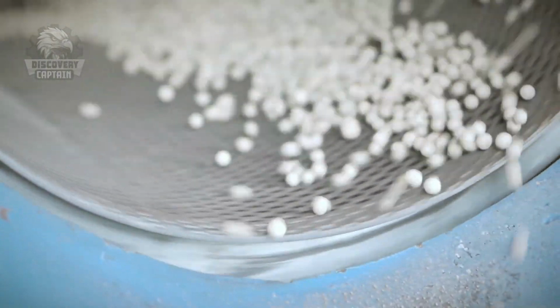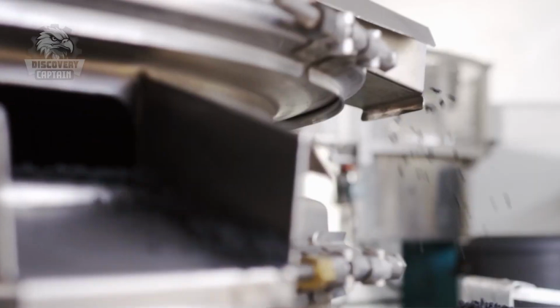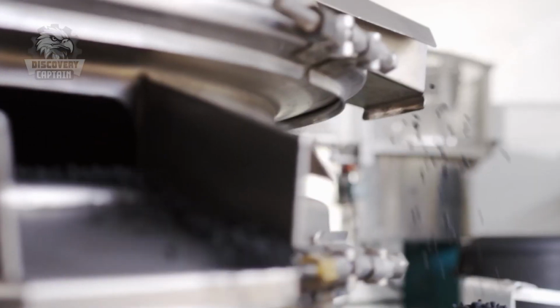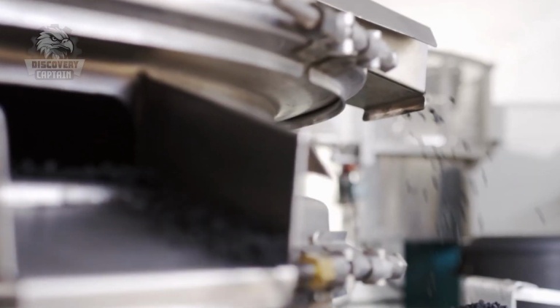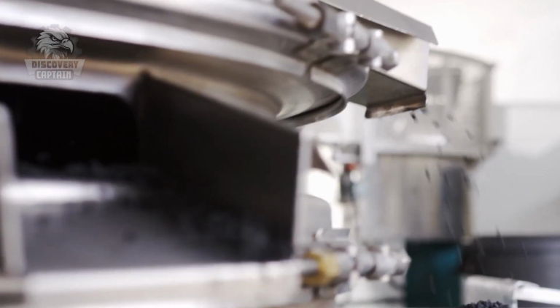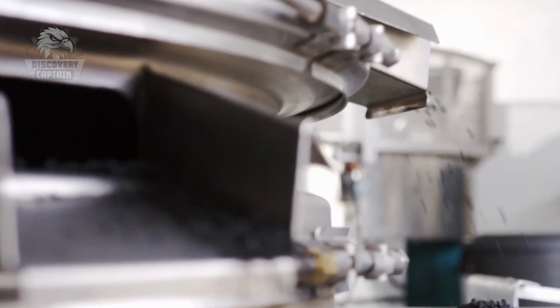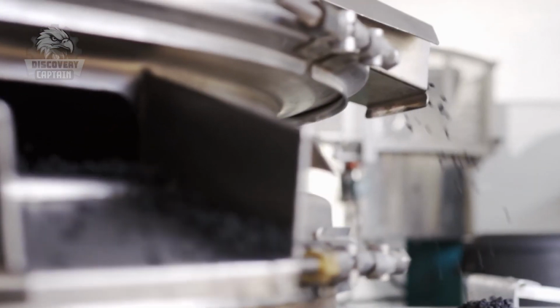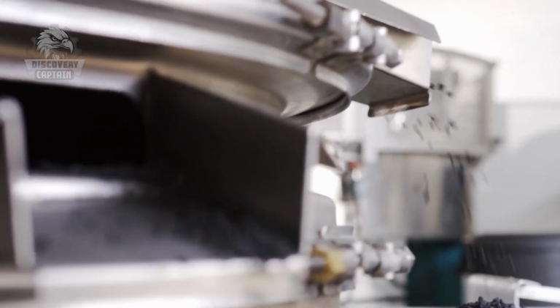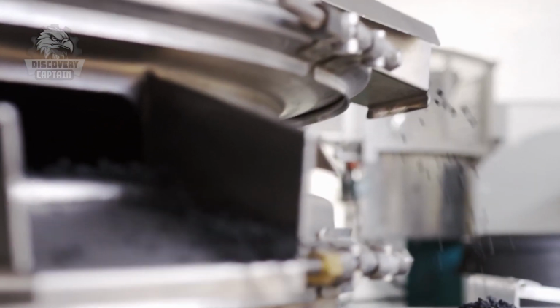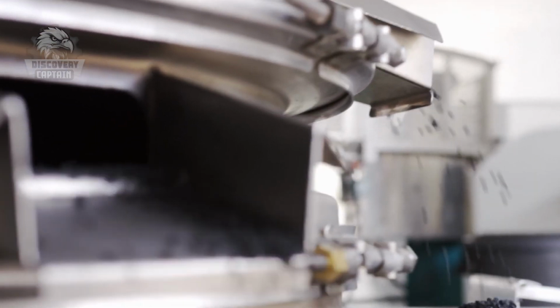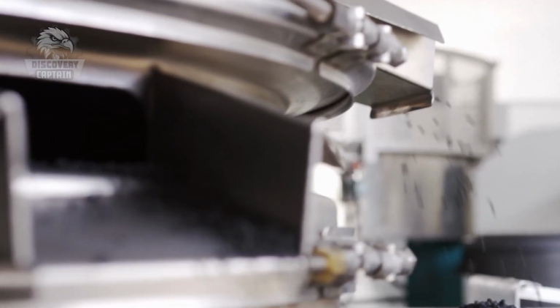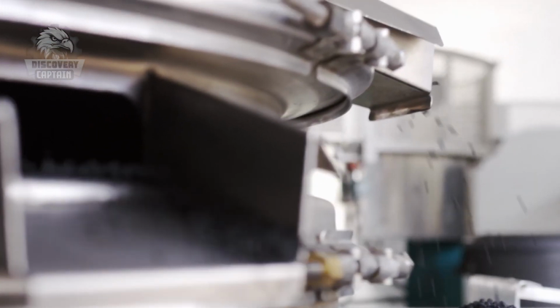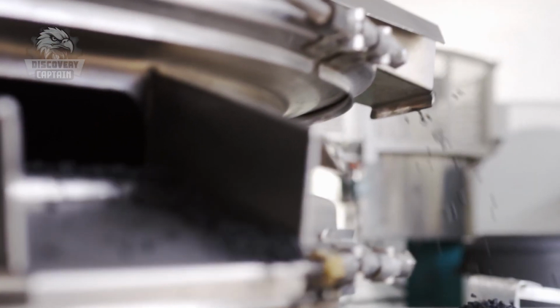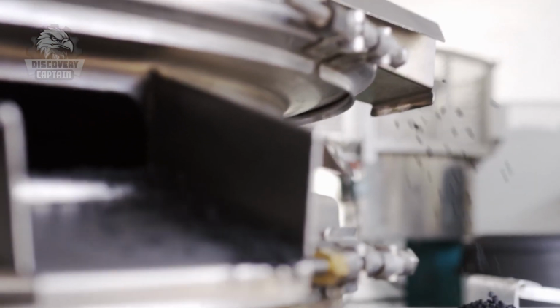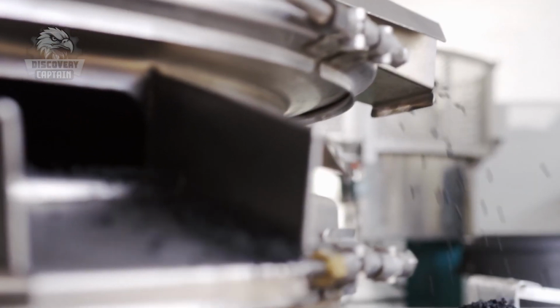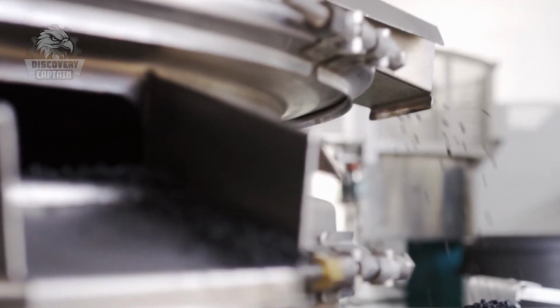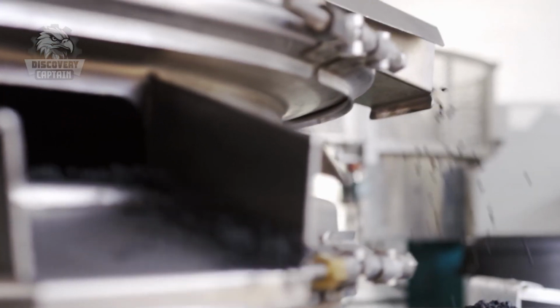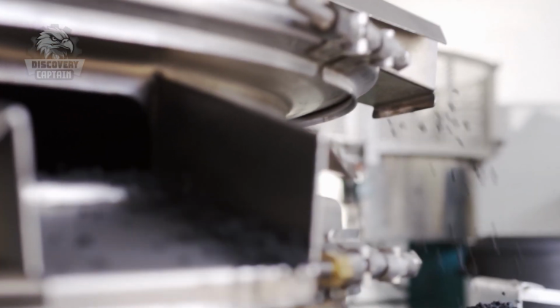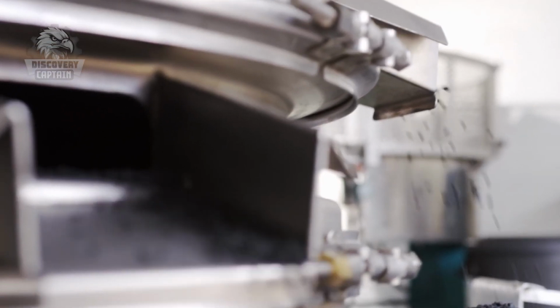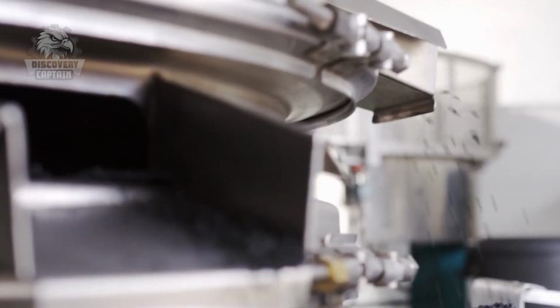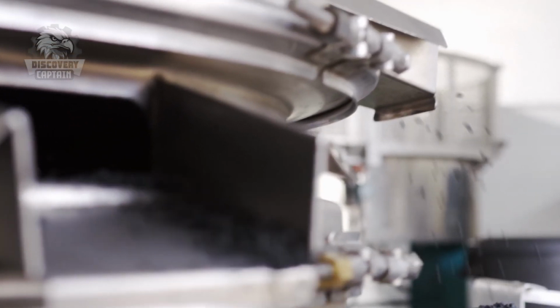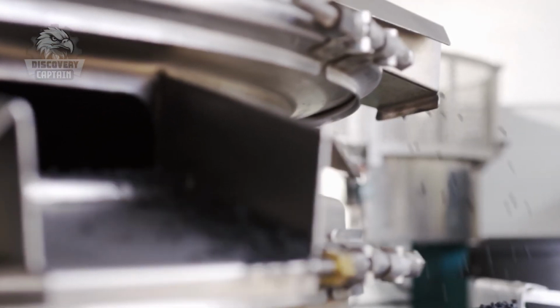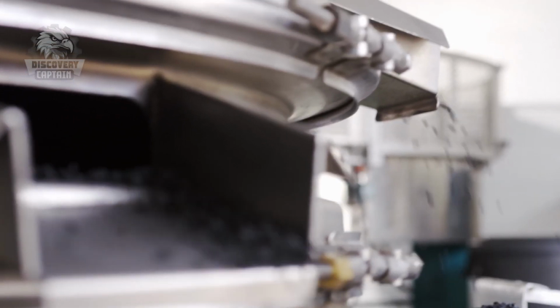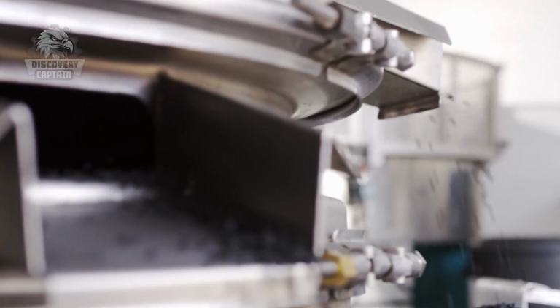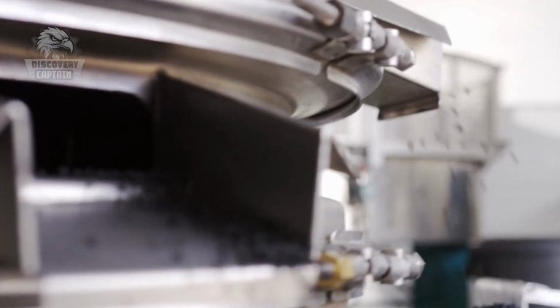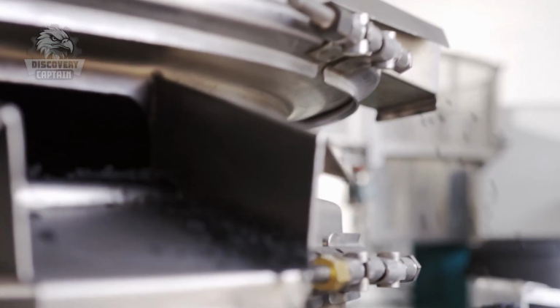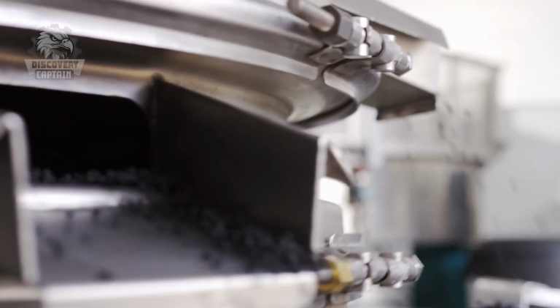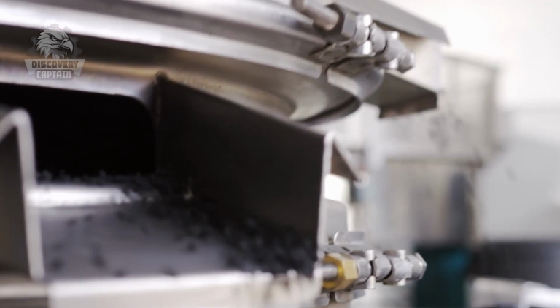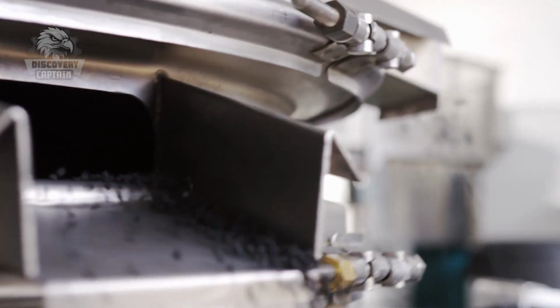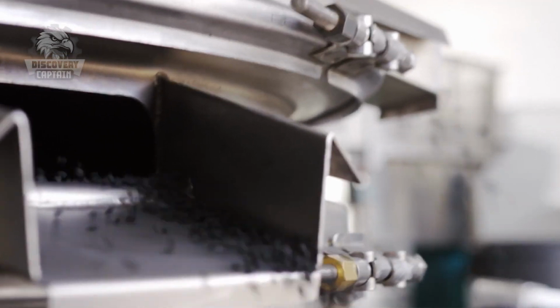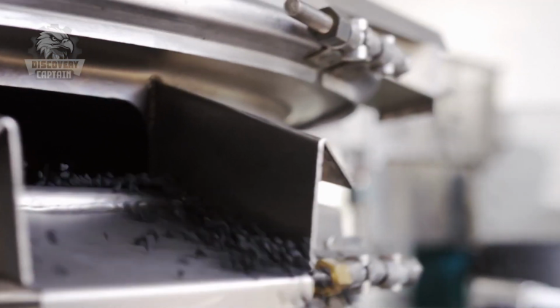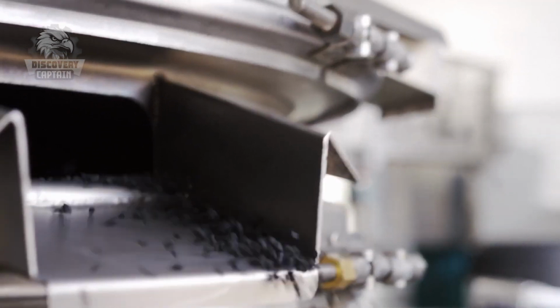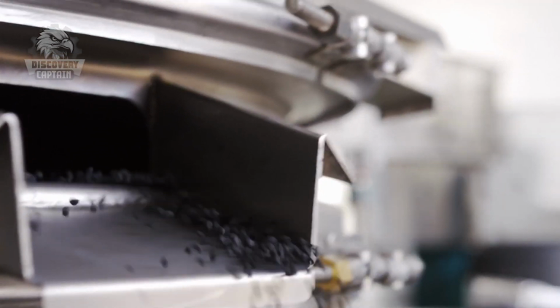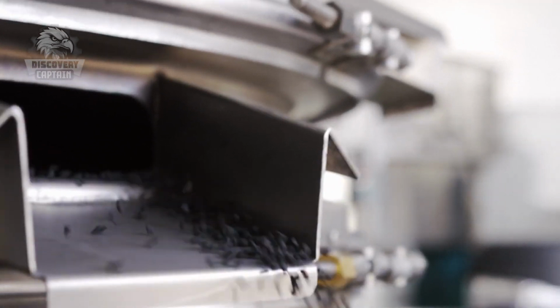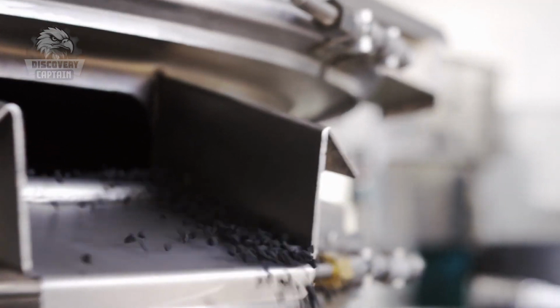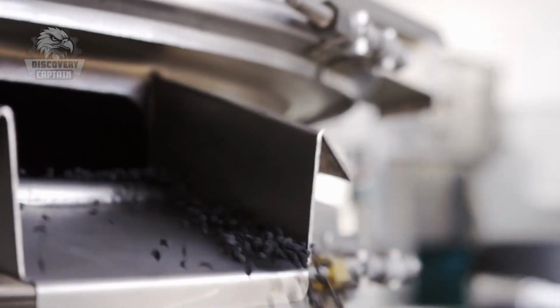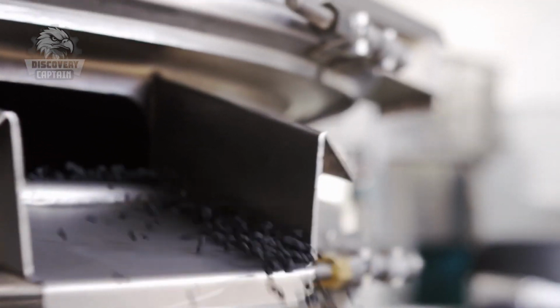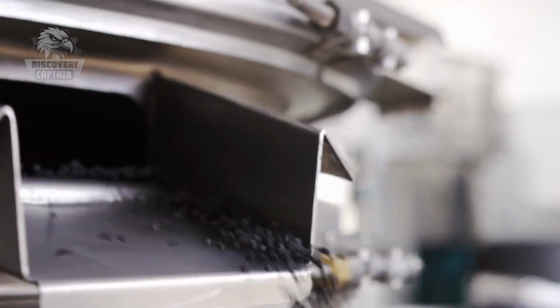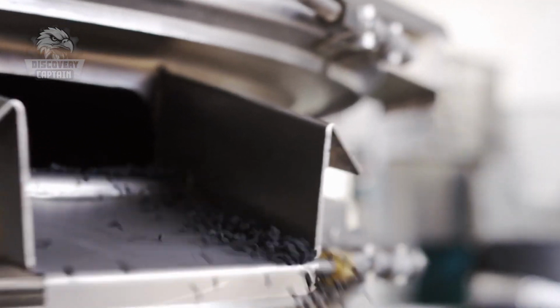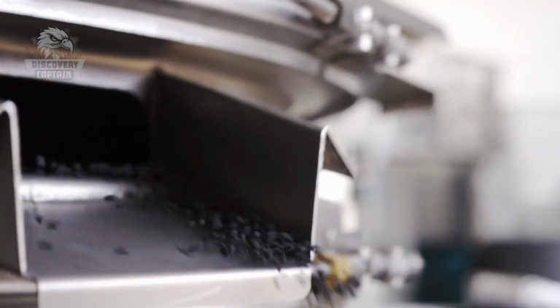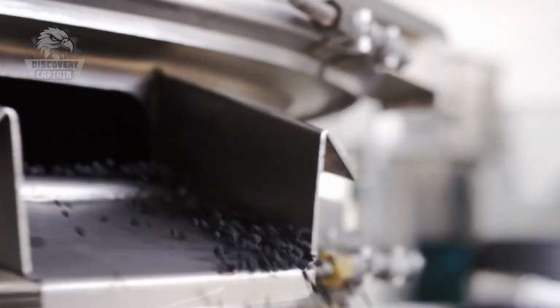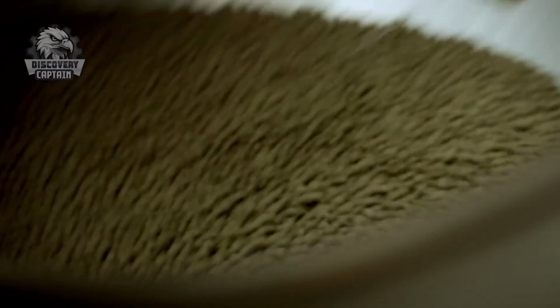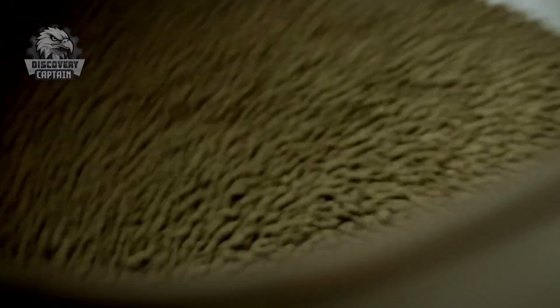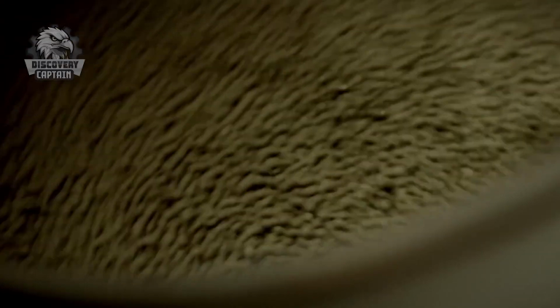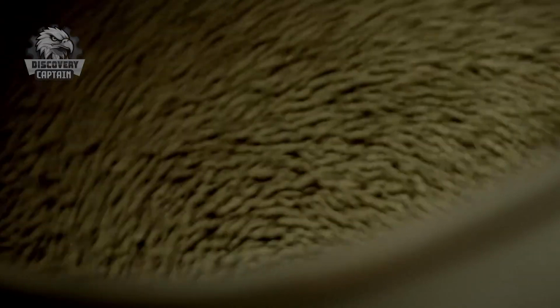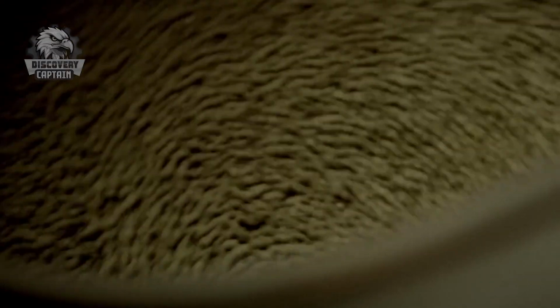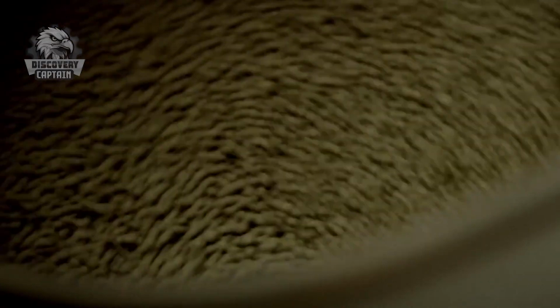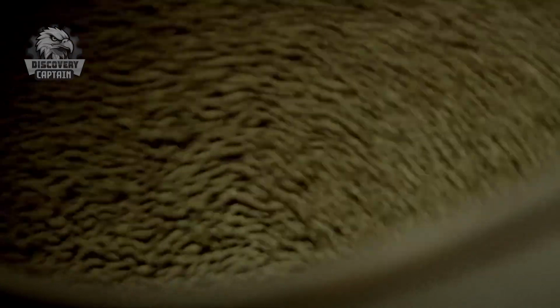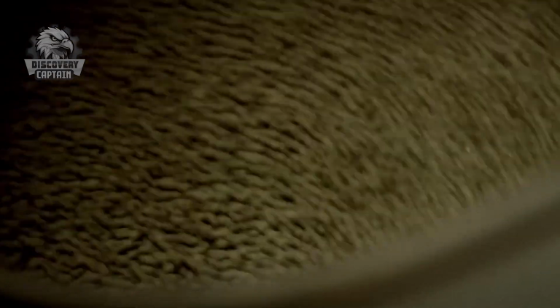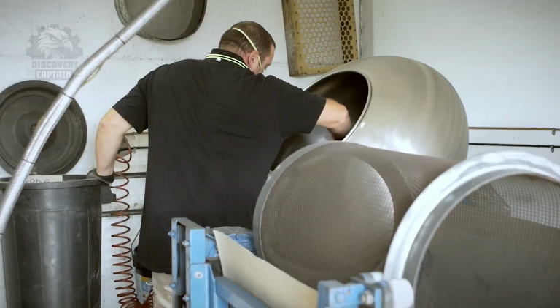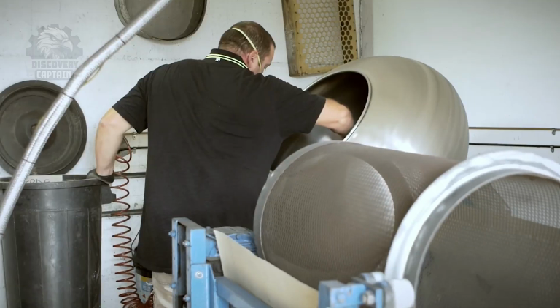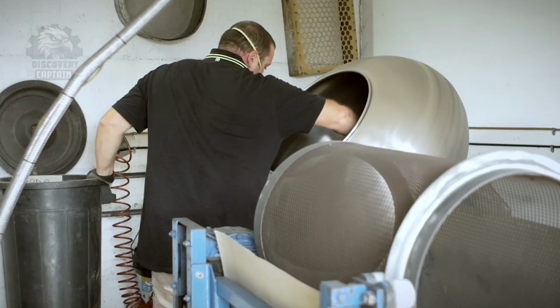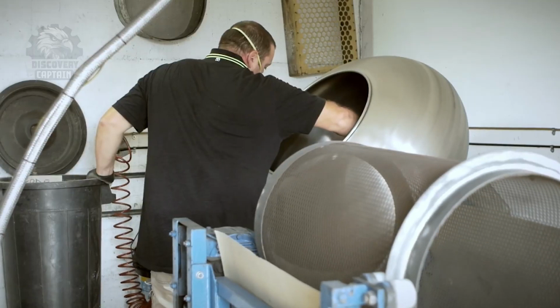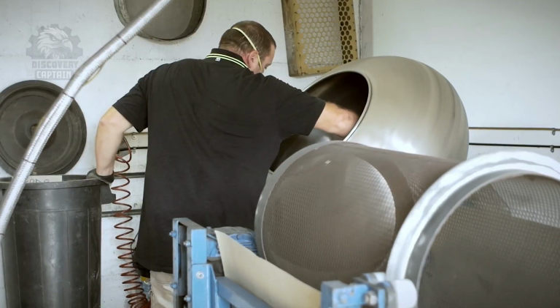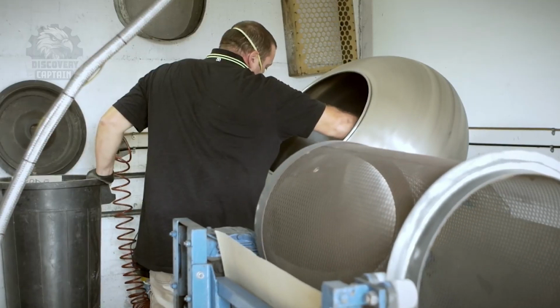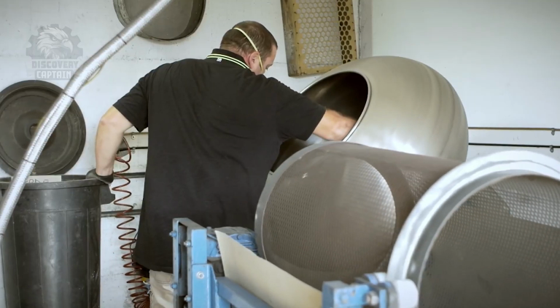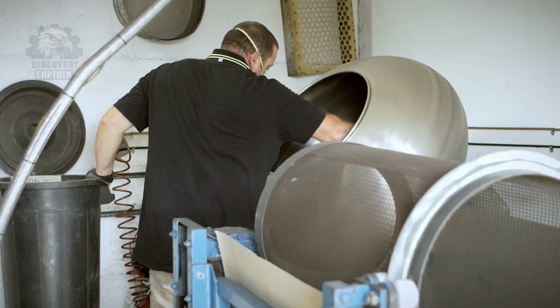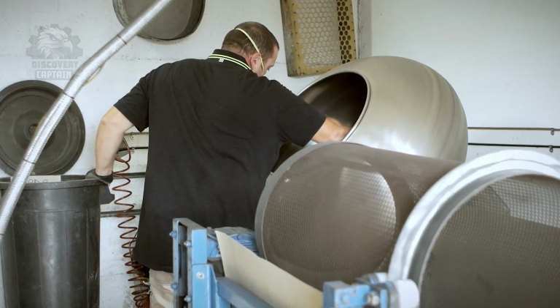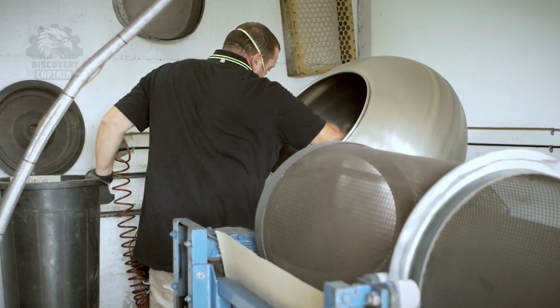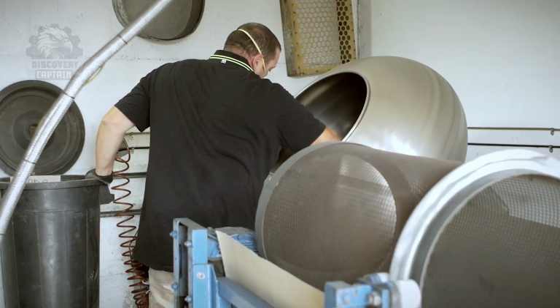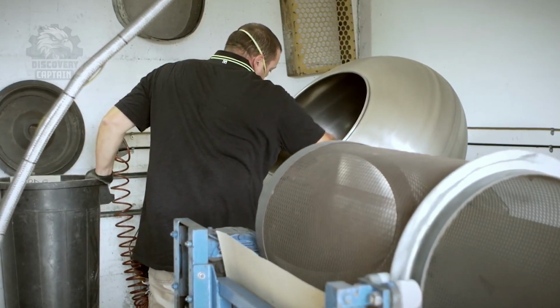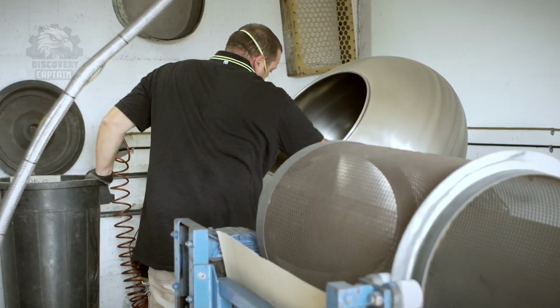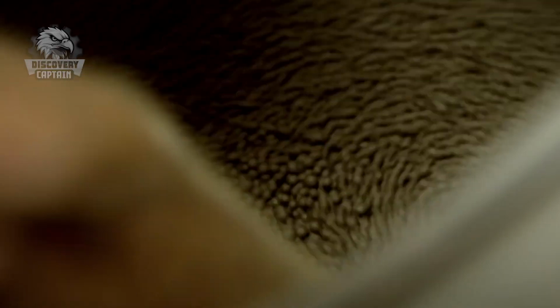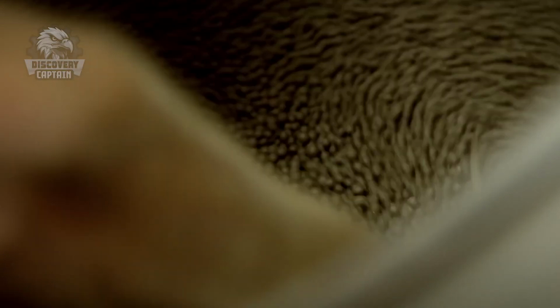Next, the explosive mixture is shaped into small round pellets, forming the core of the firework and acting as the main source of ignition.